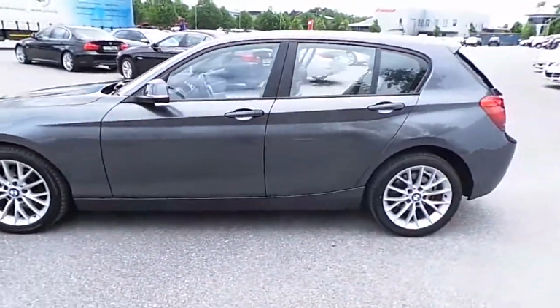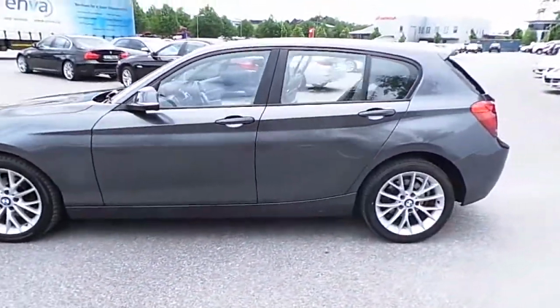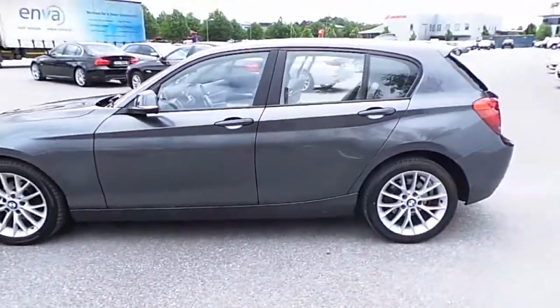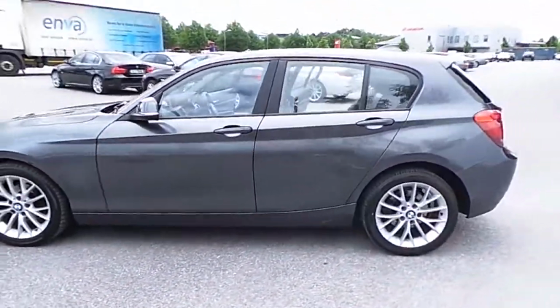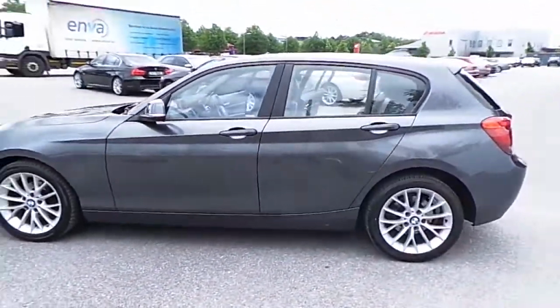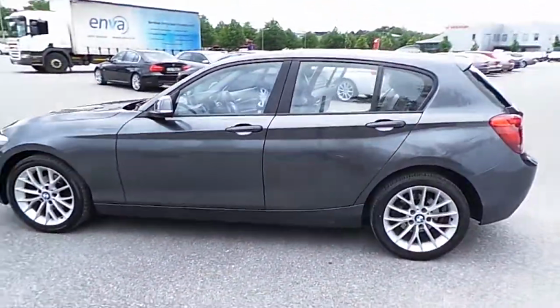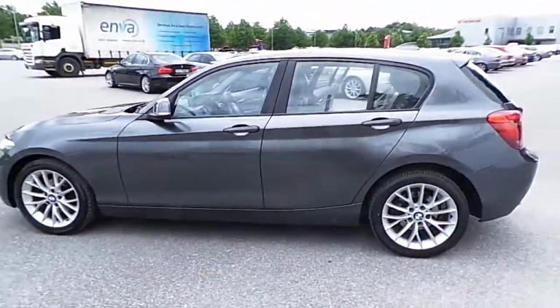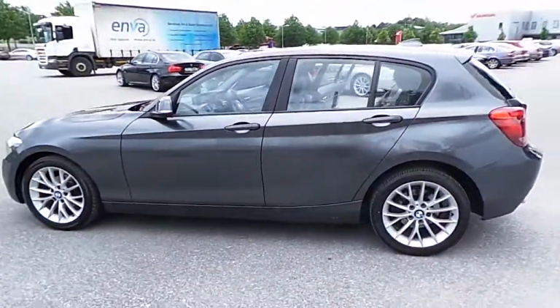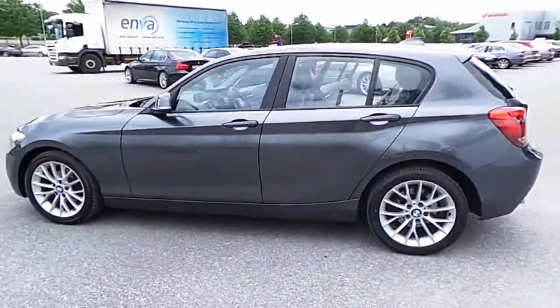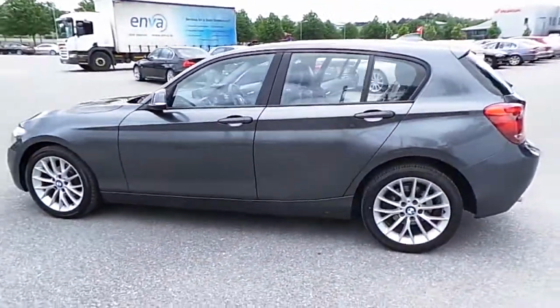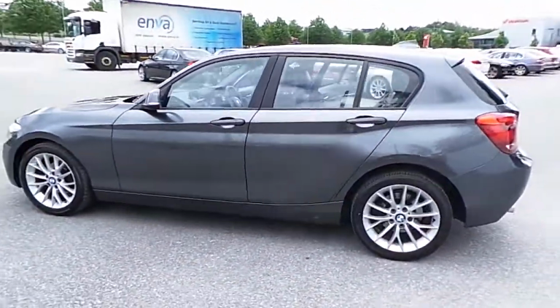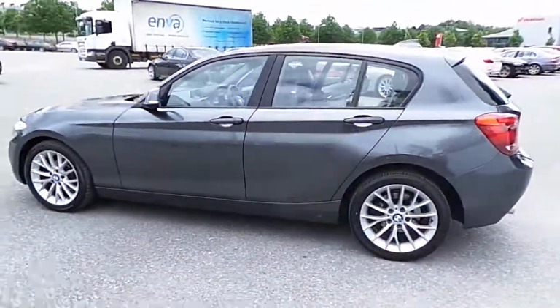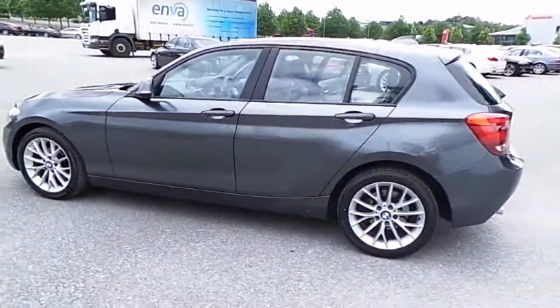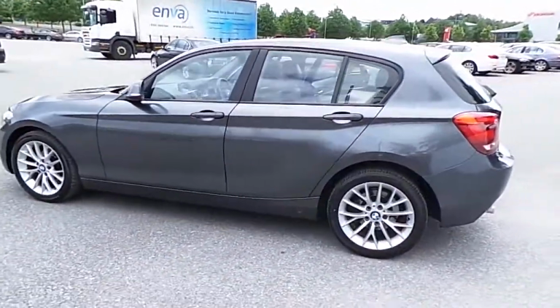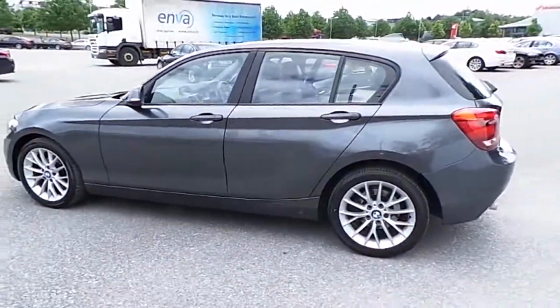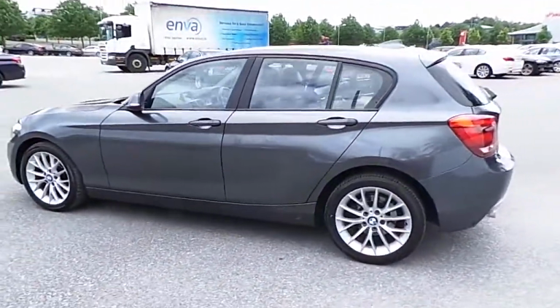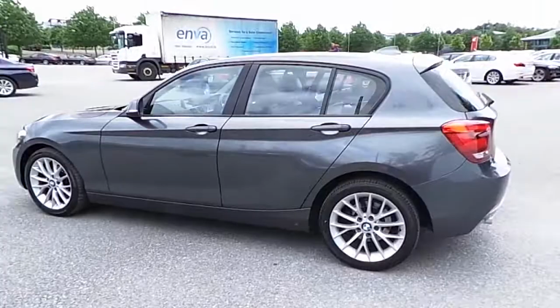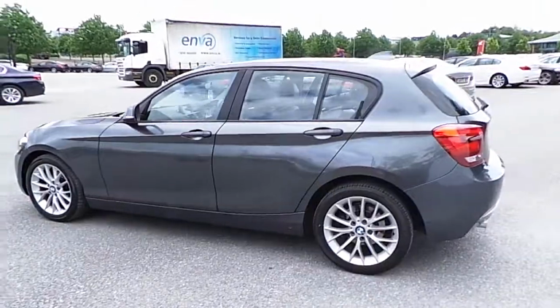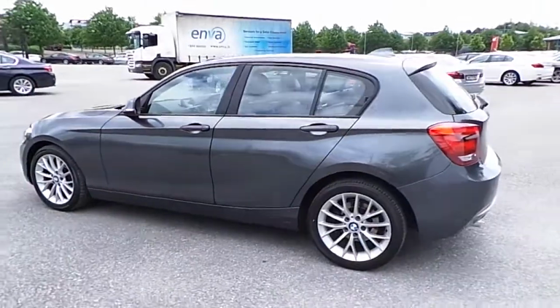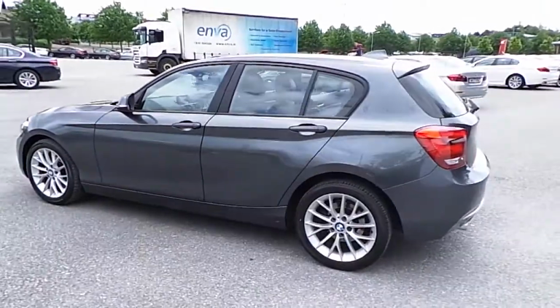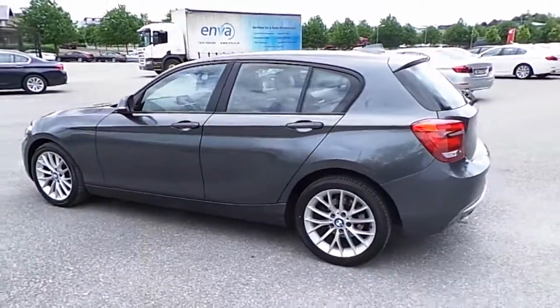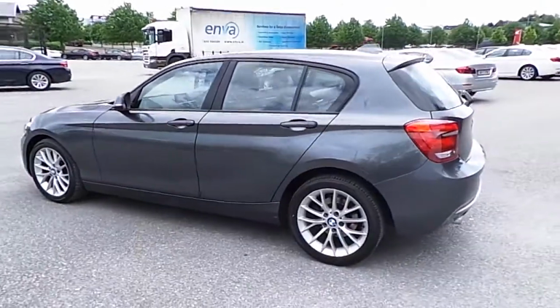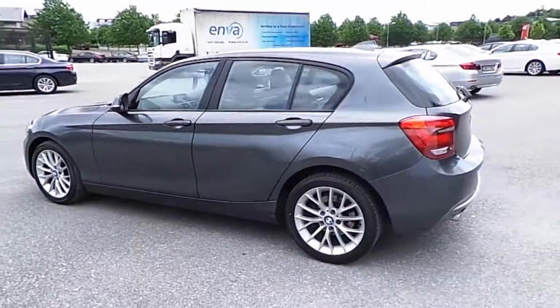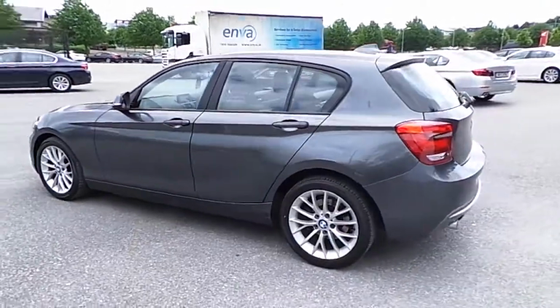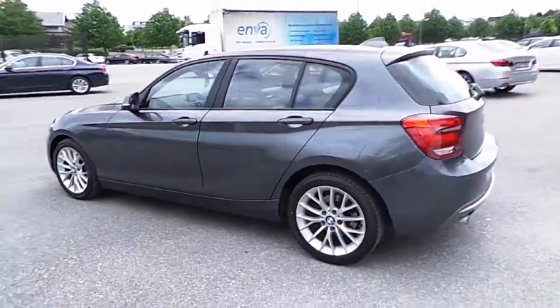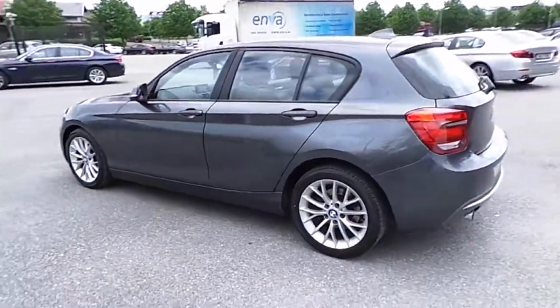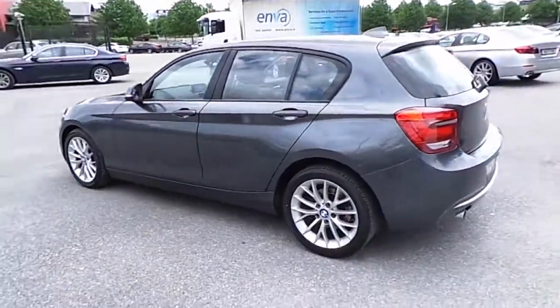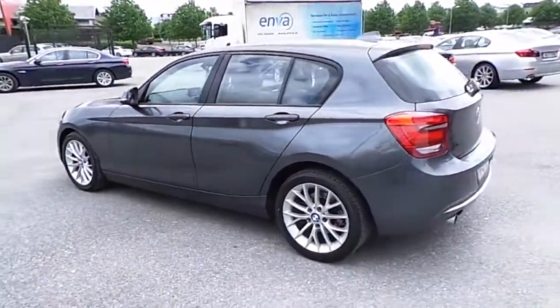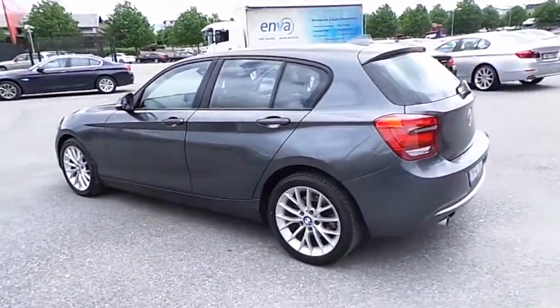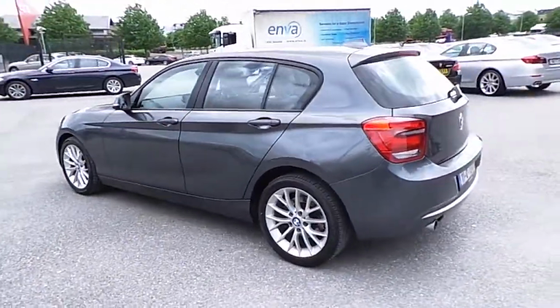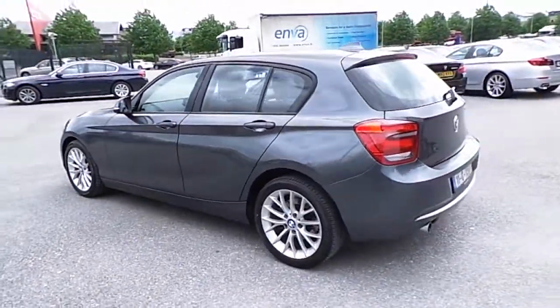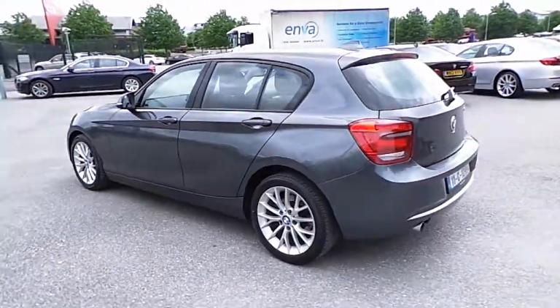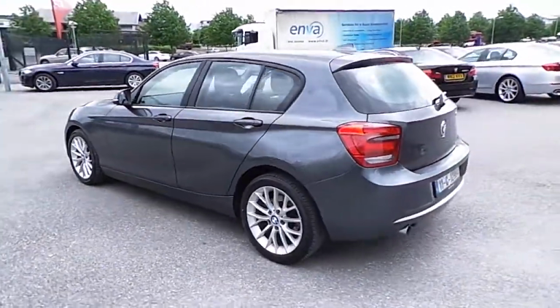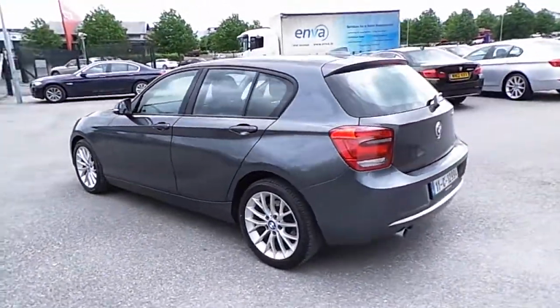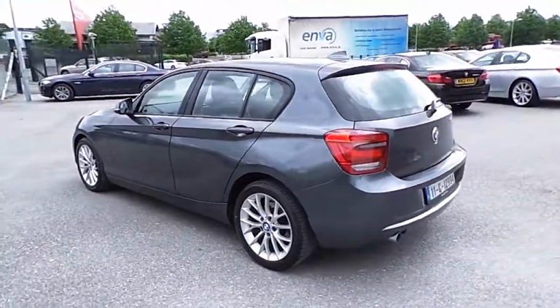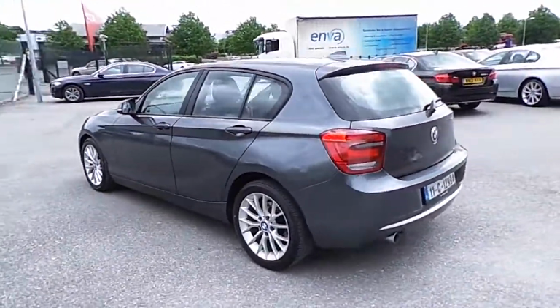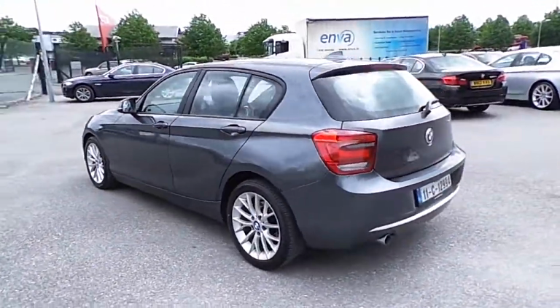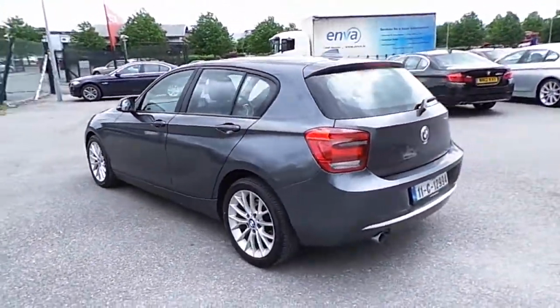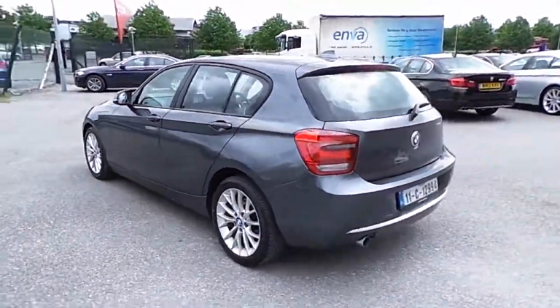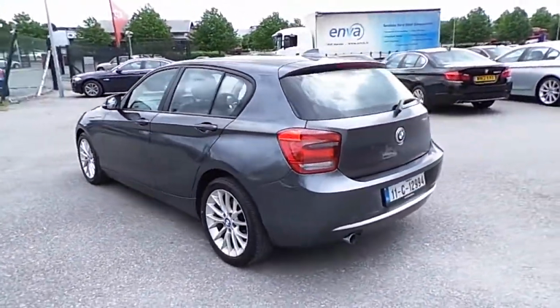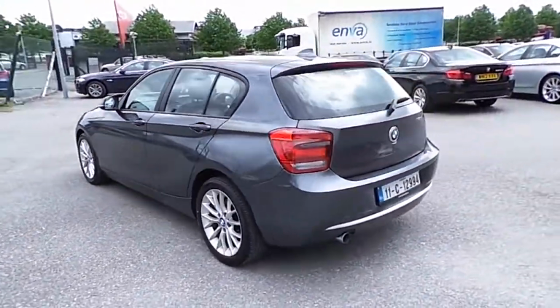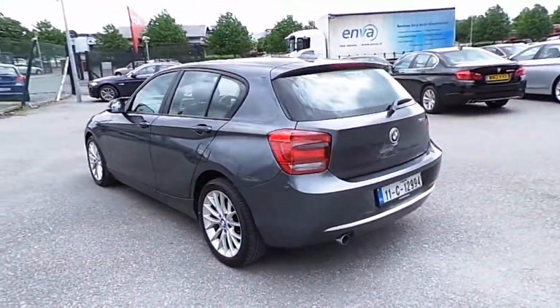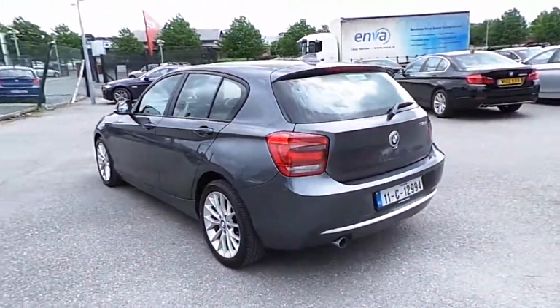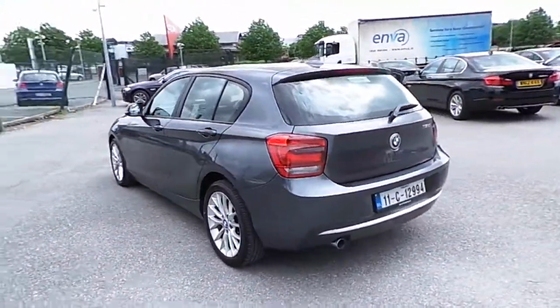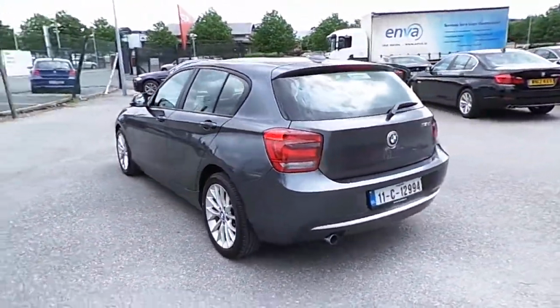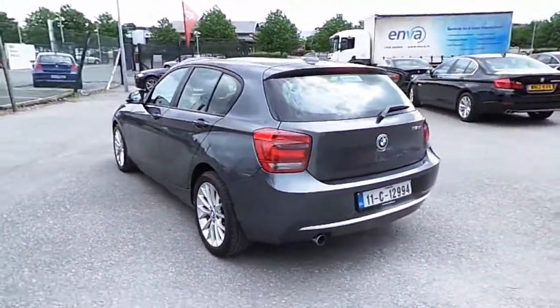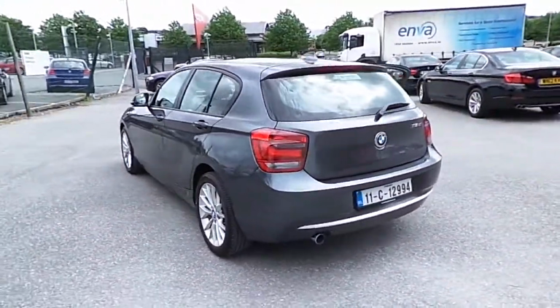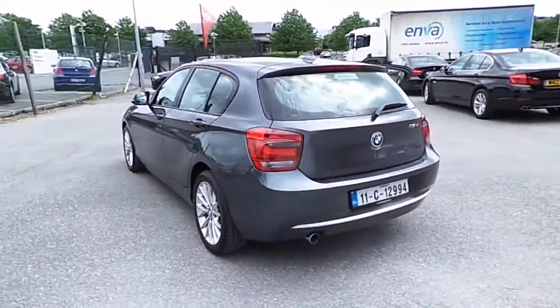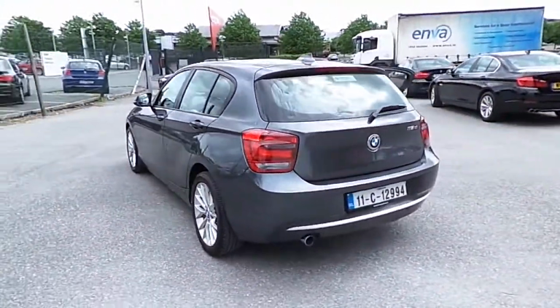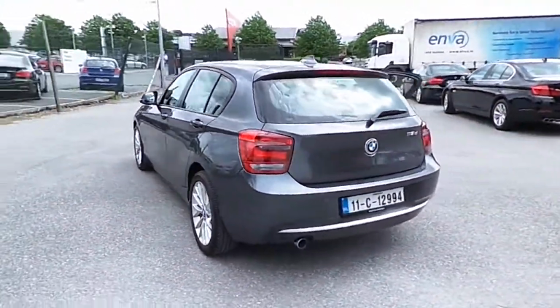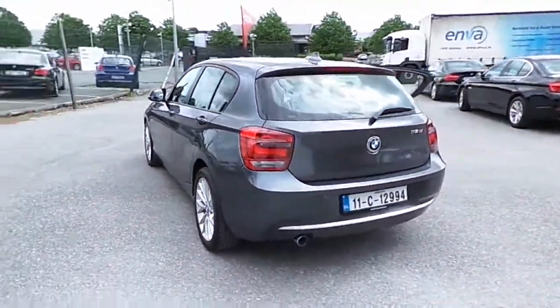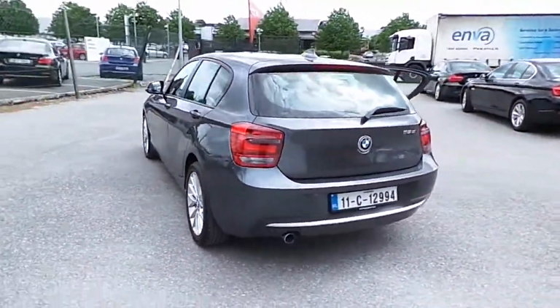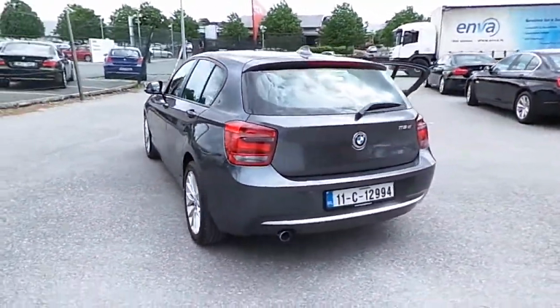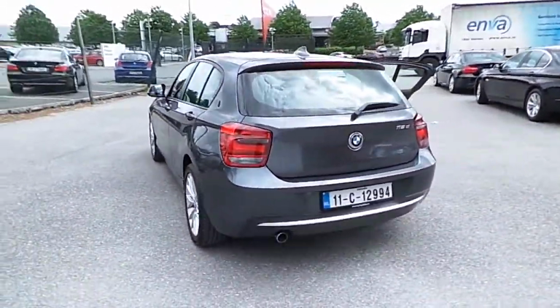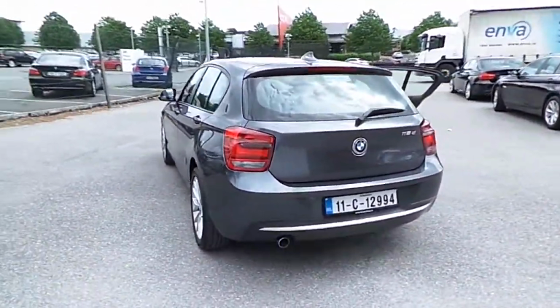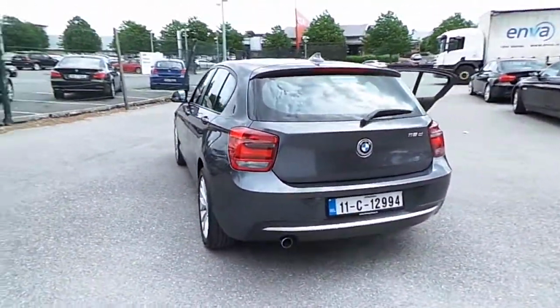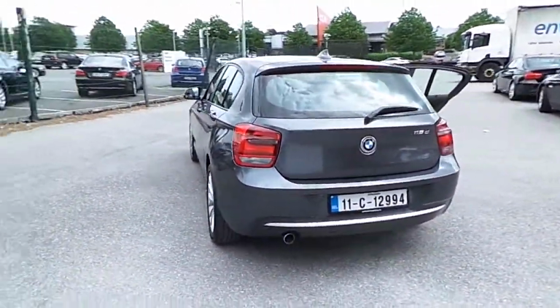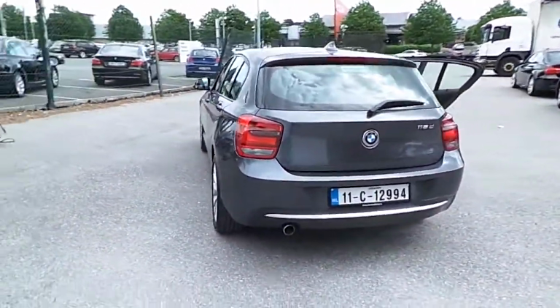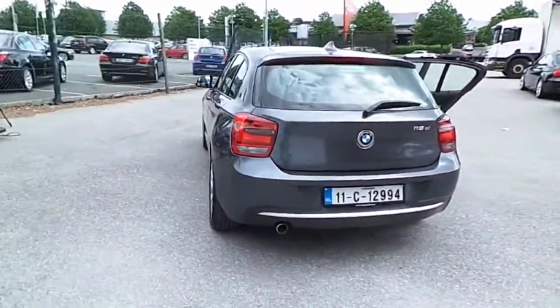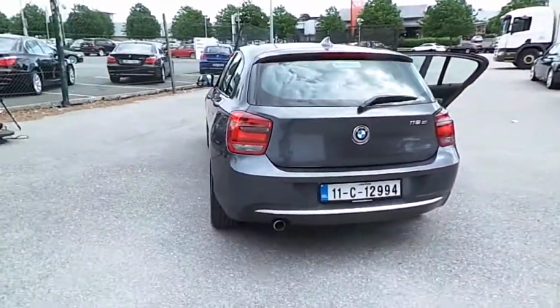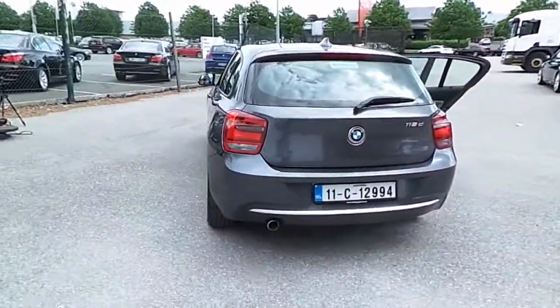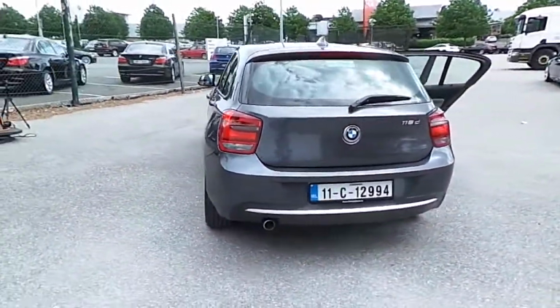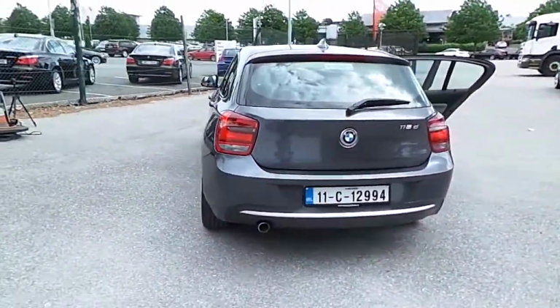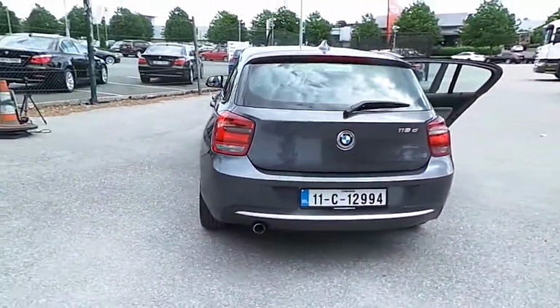This car is finished in mineral grey metallic. This car is only 100,000 km with a full BMW service history.